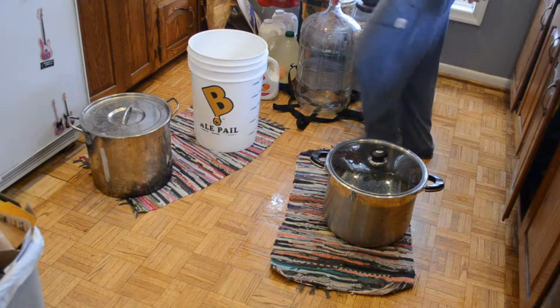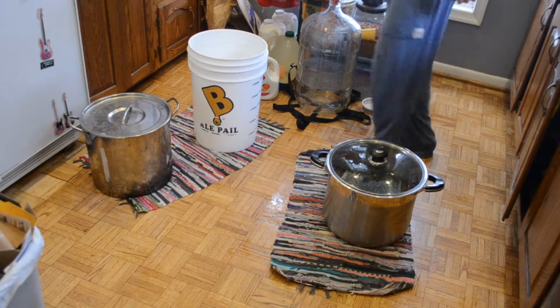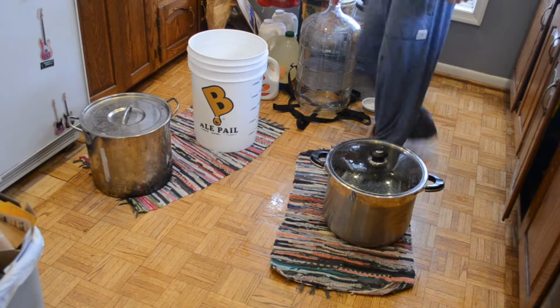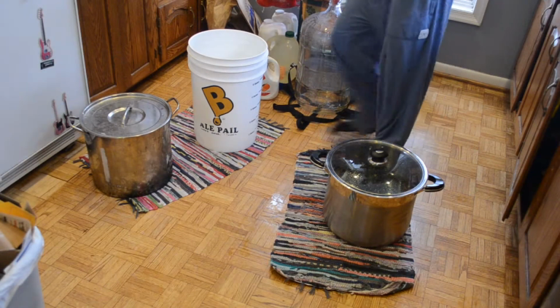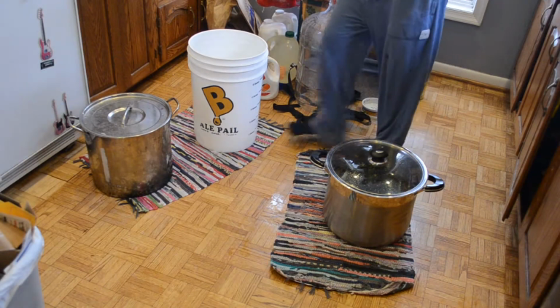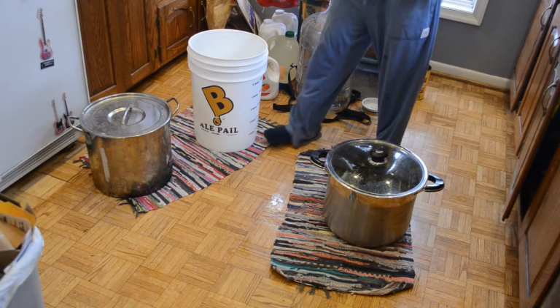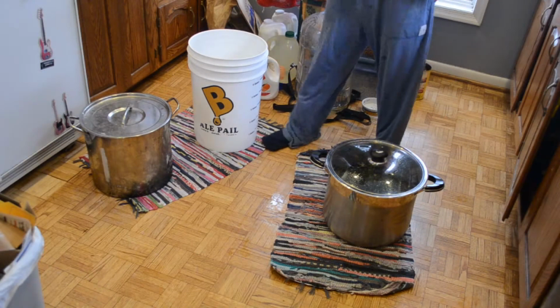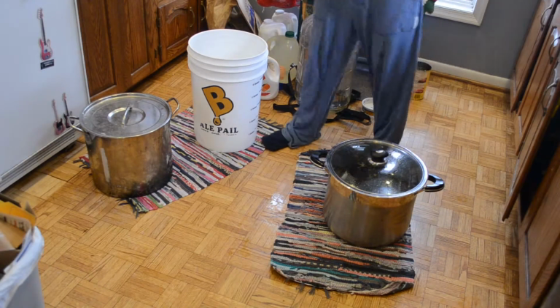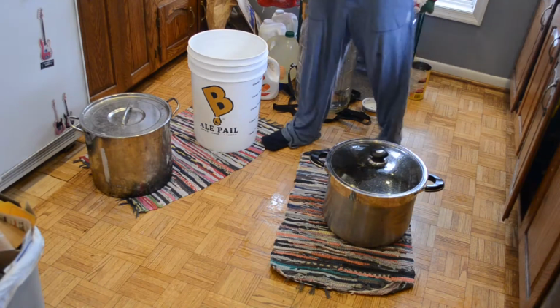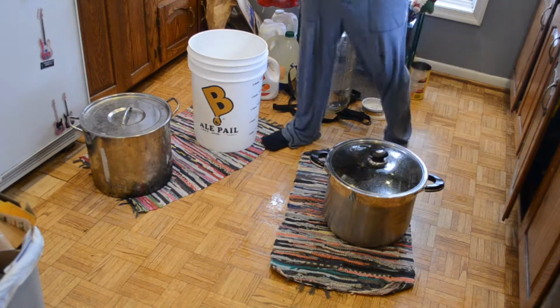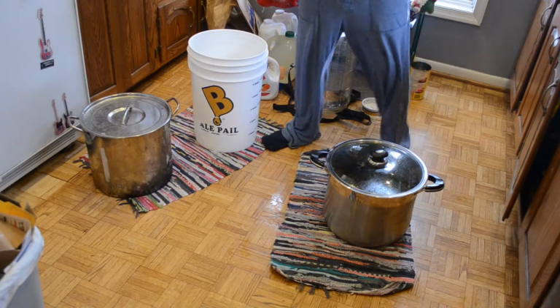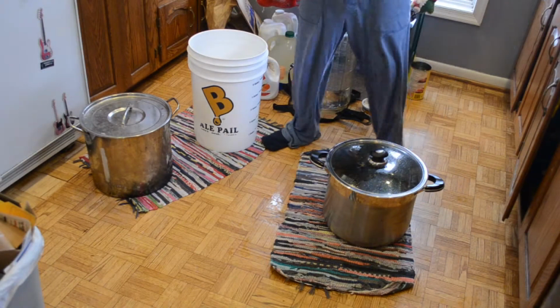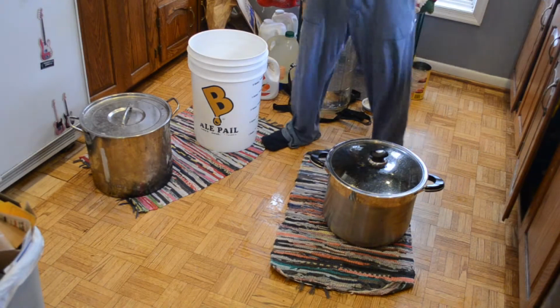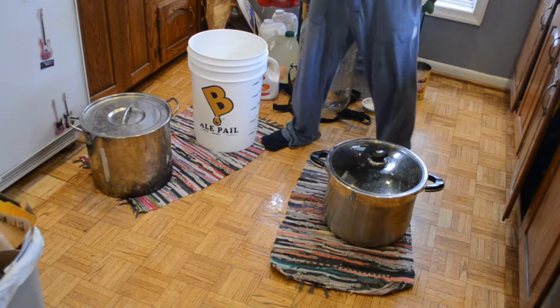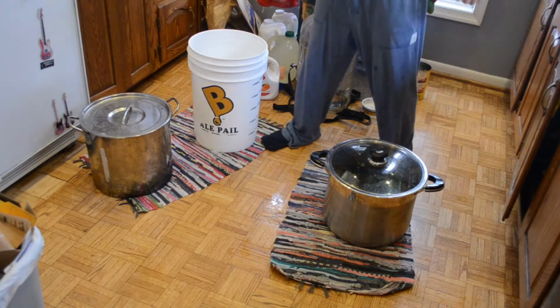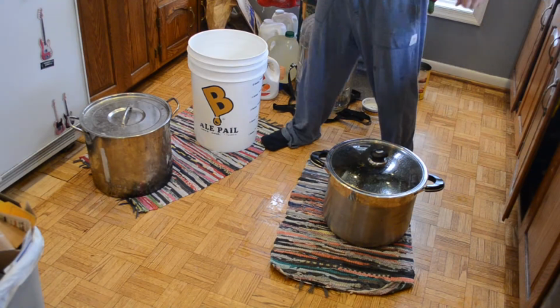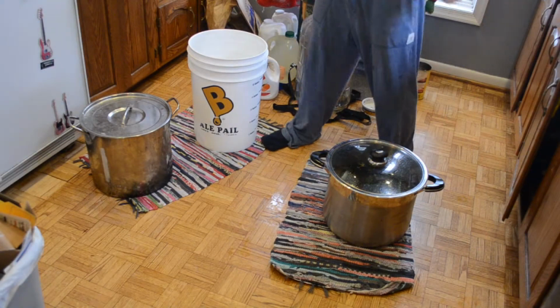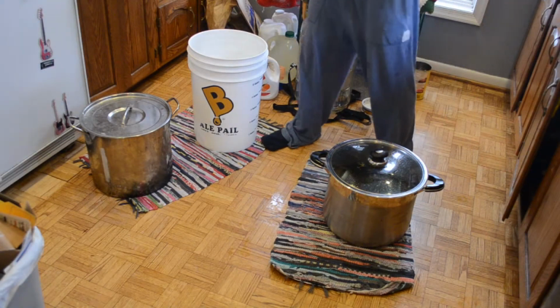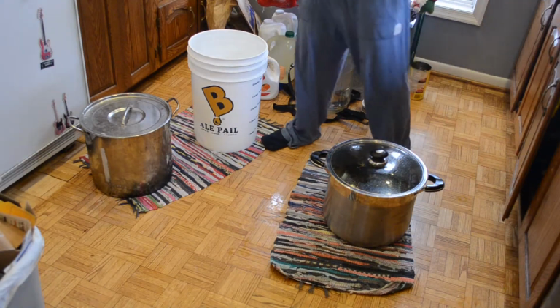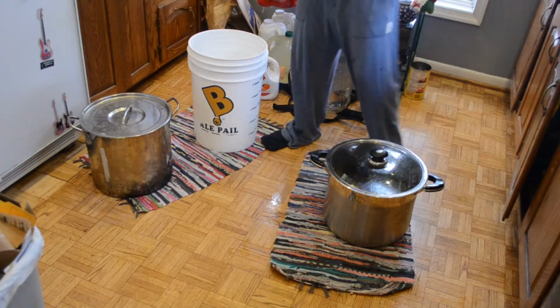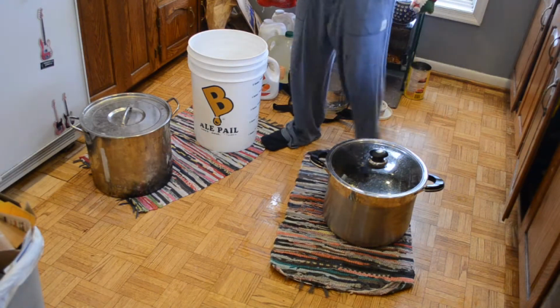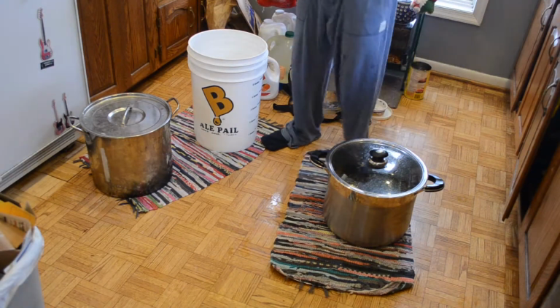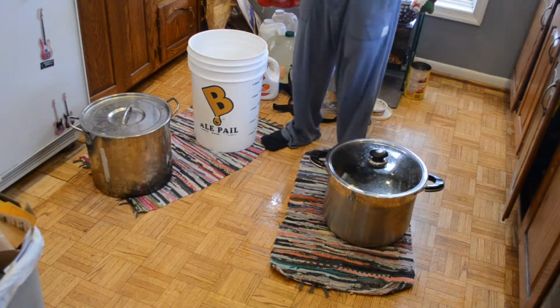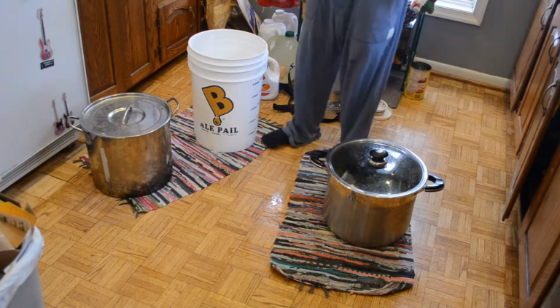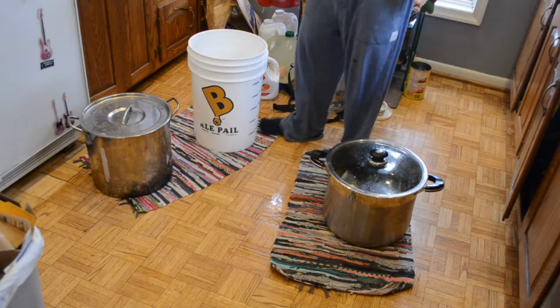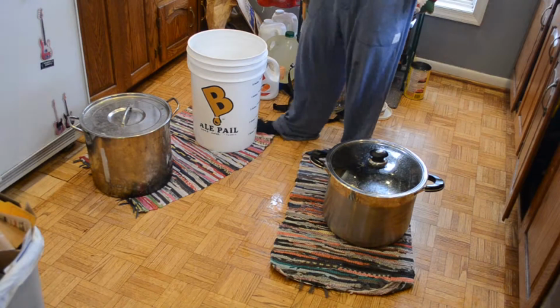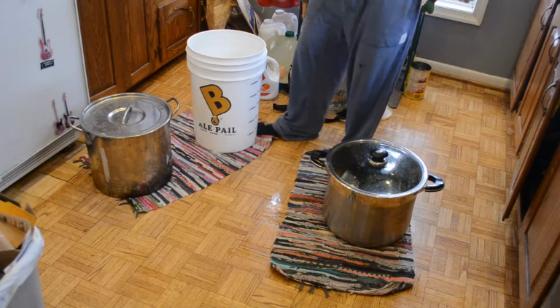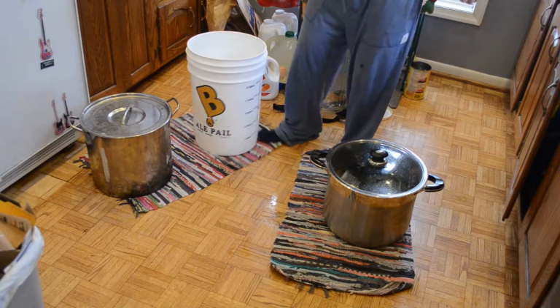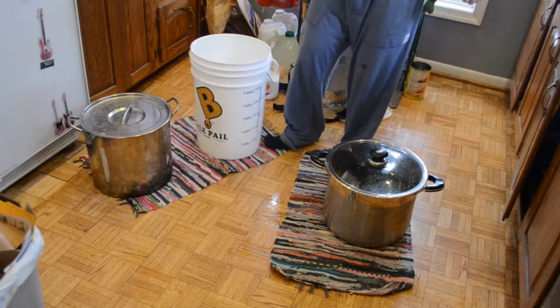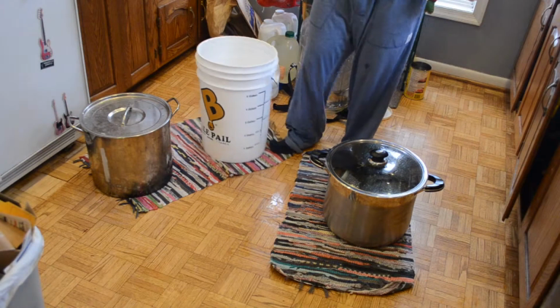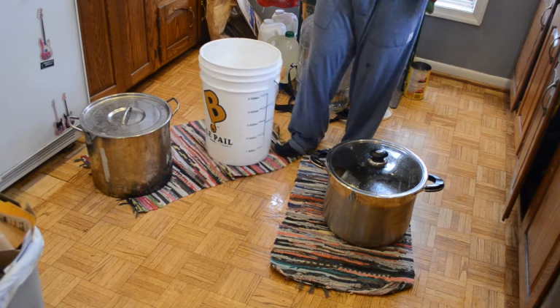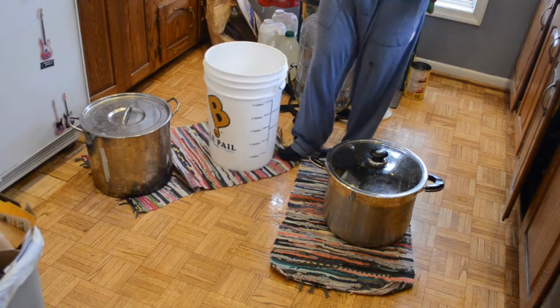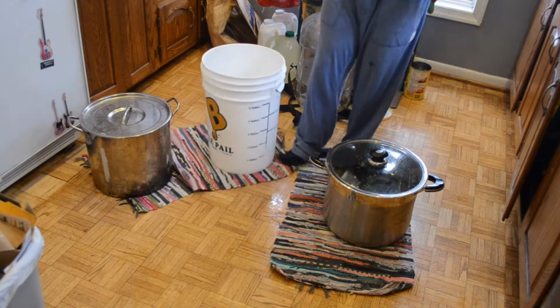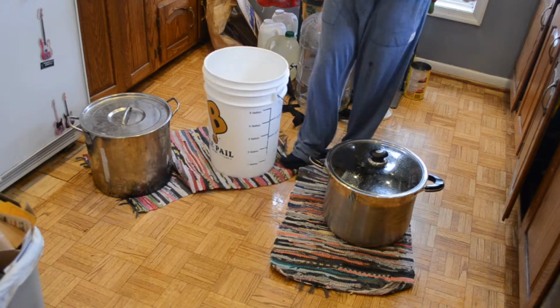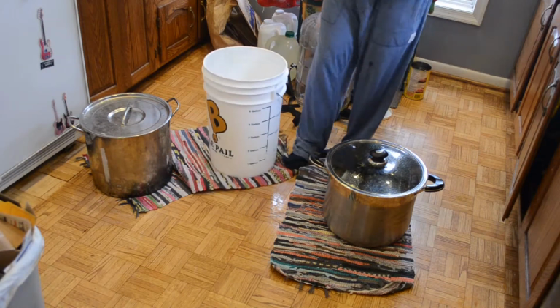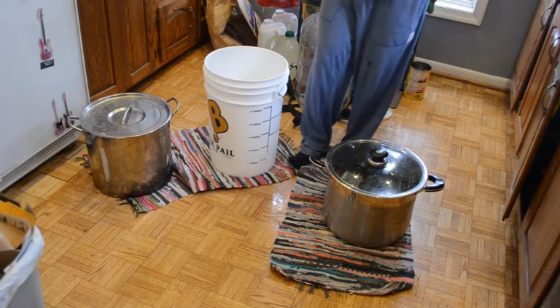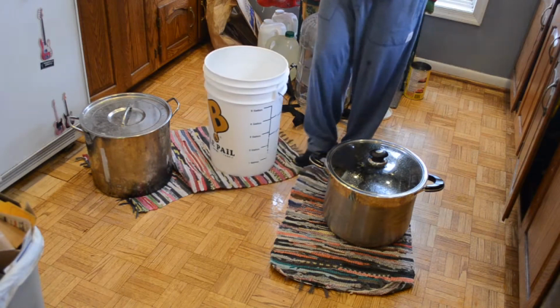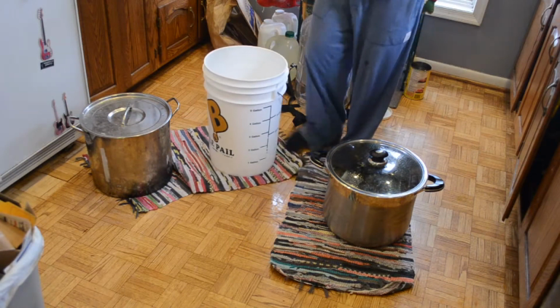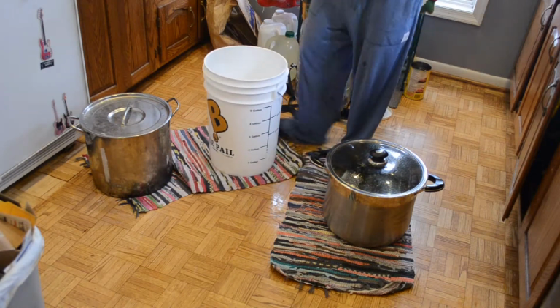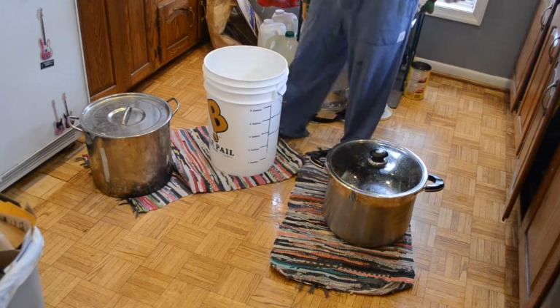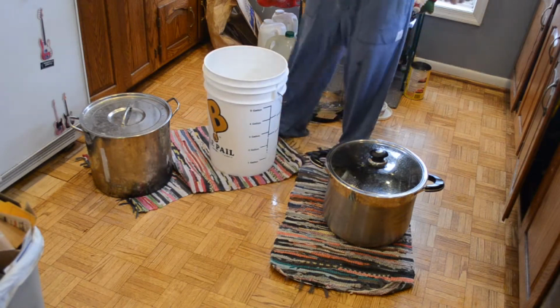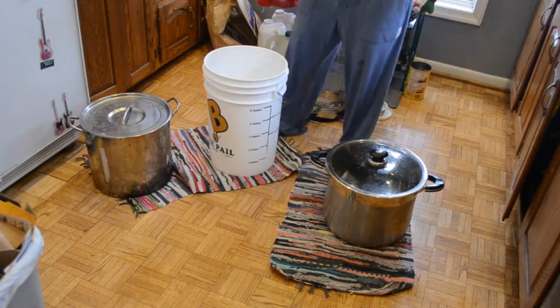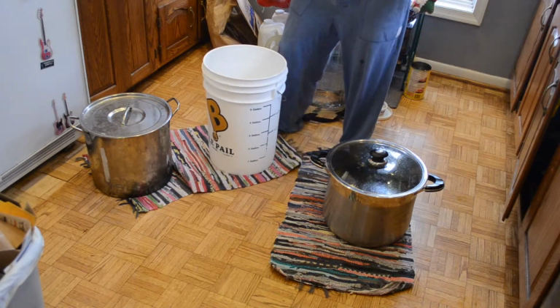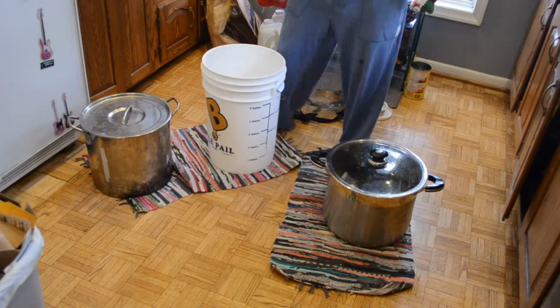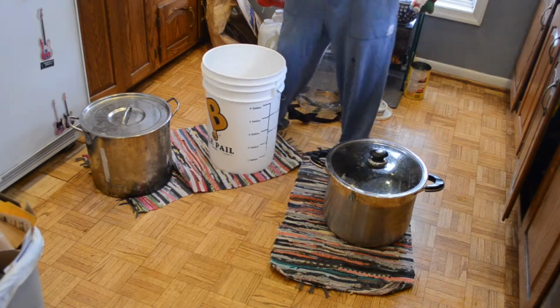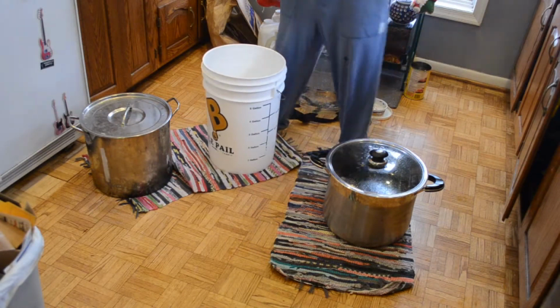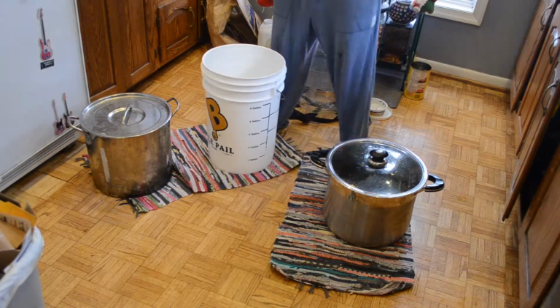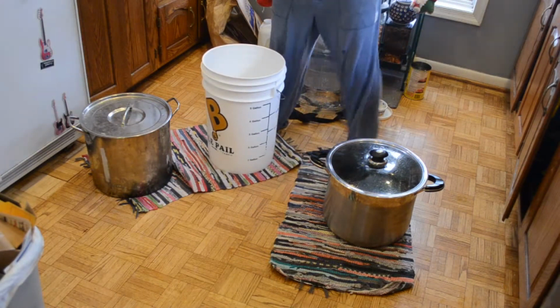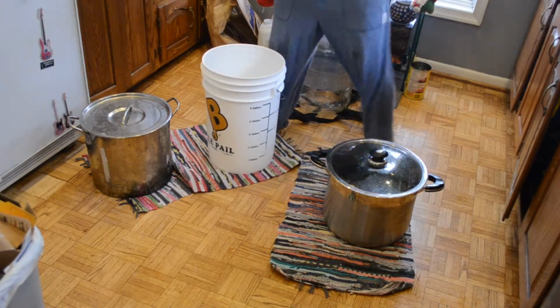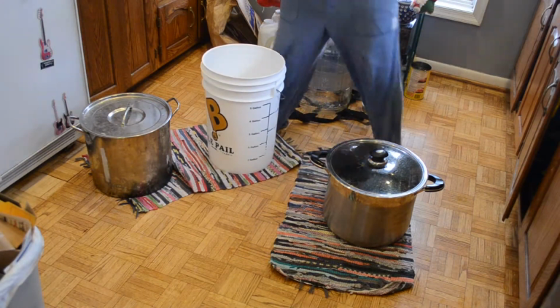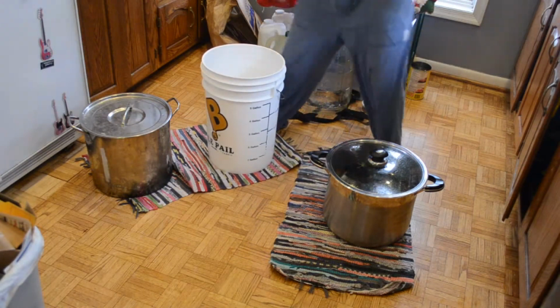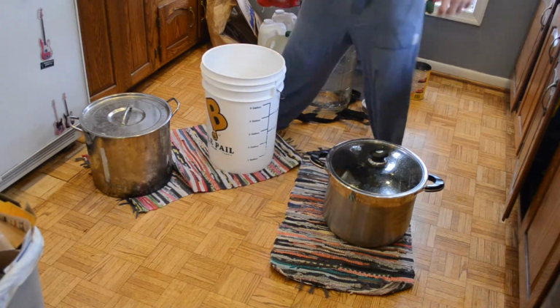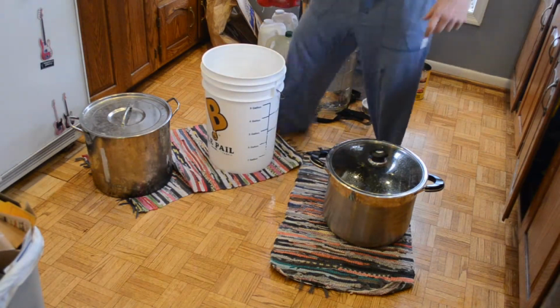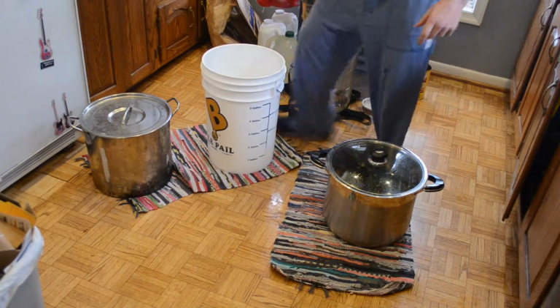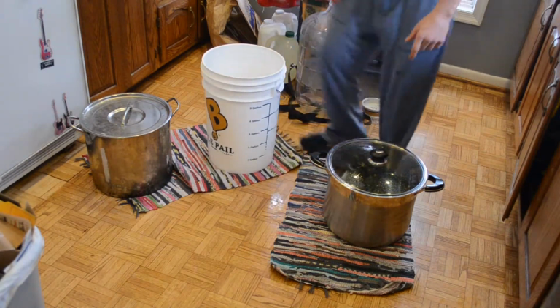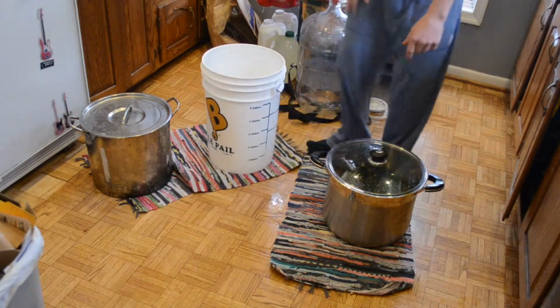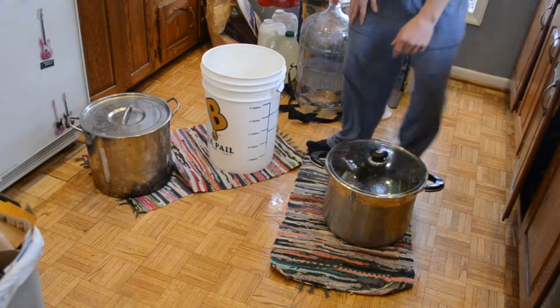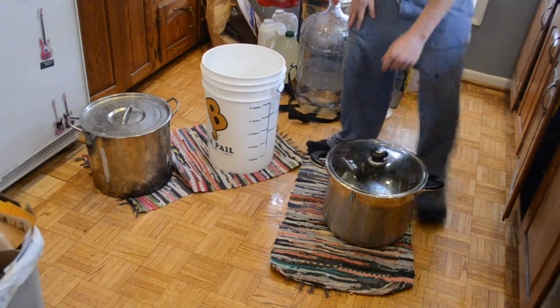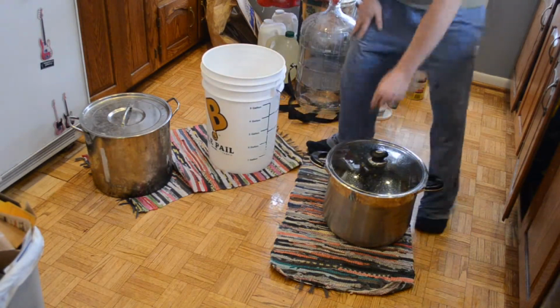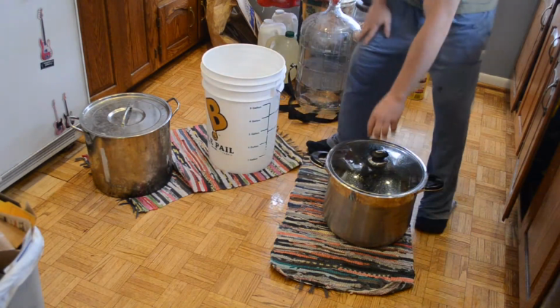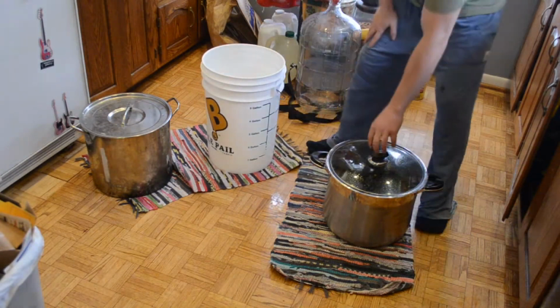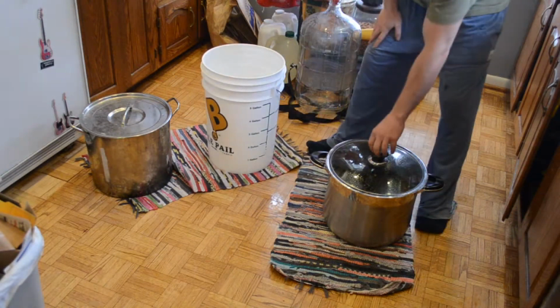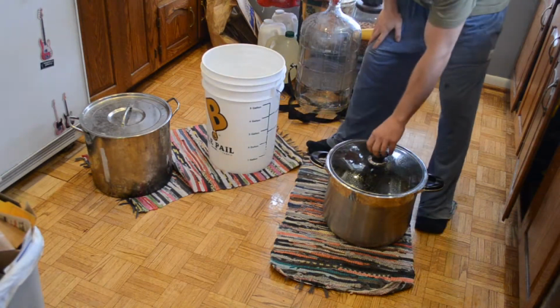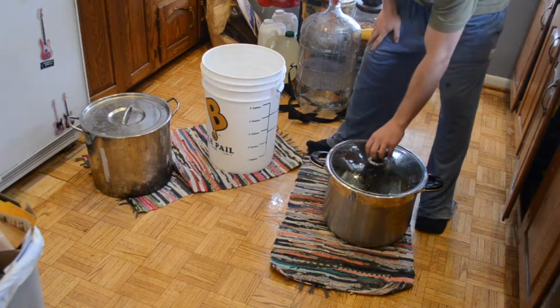And finally, you want to aerate the wort — and this is how you do it.